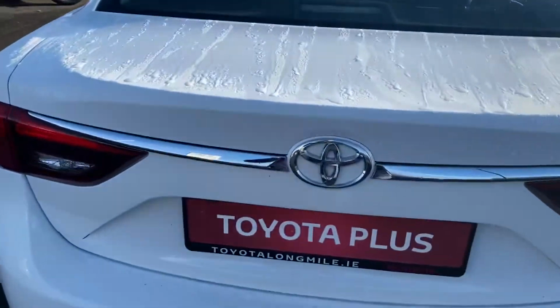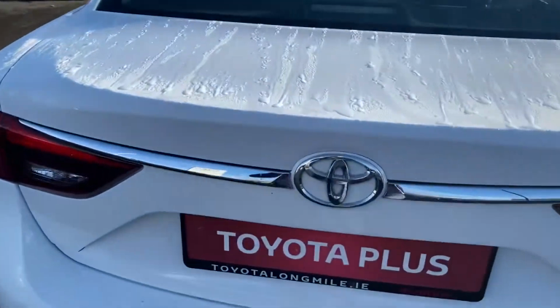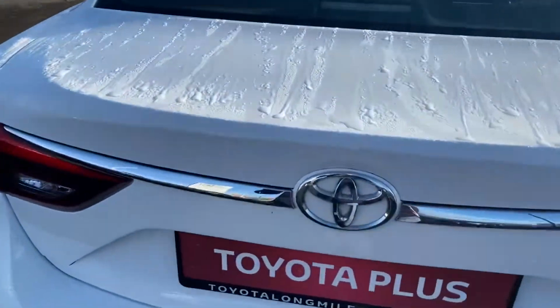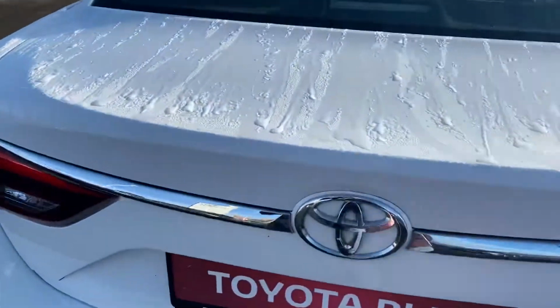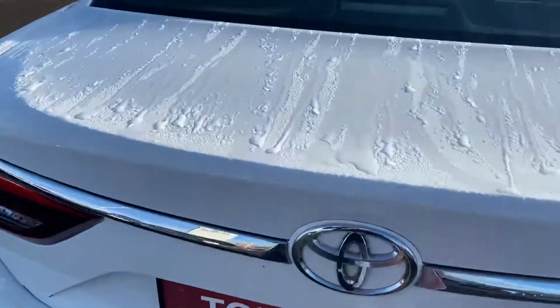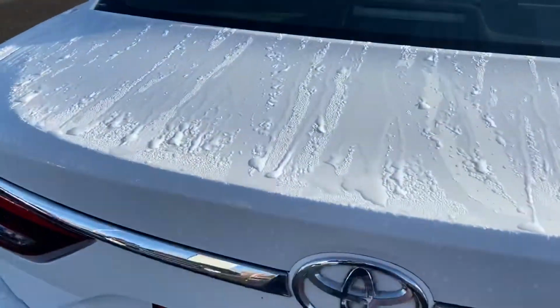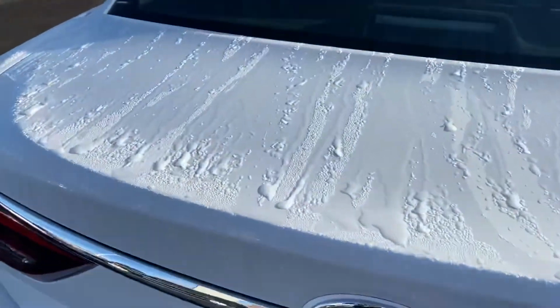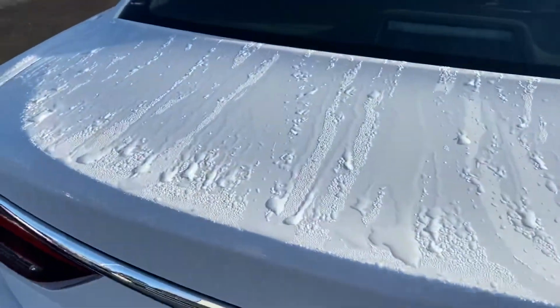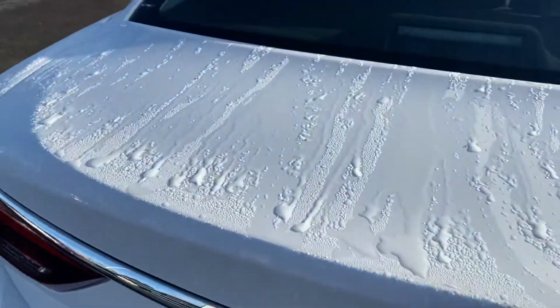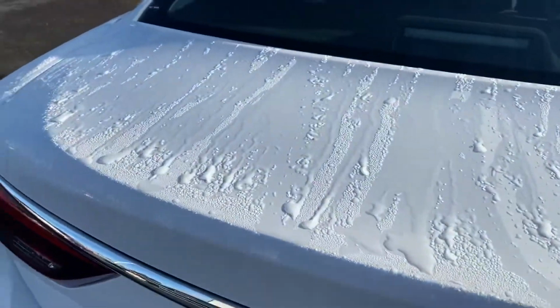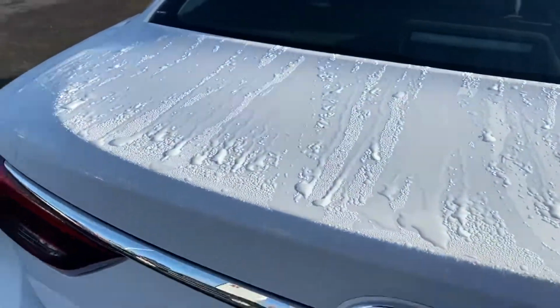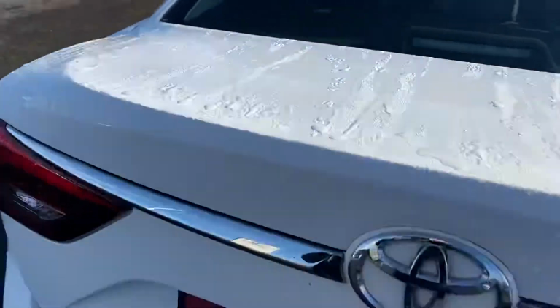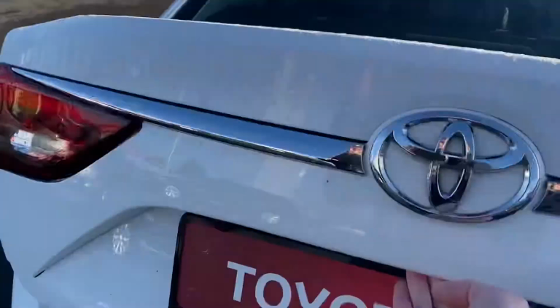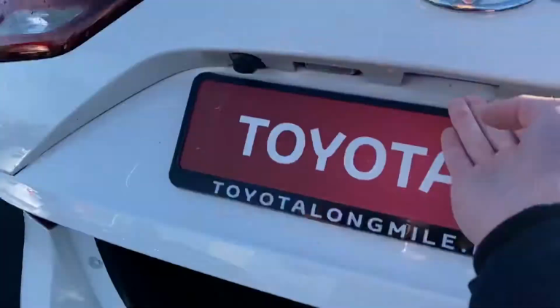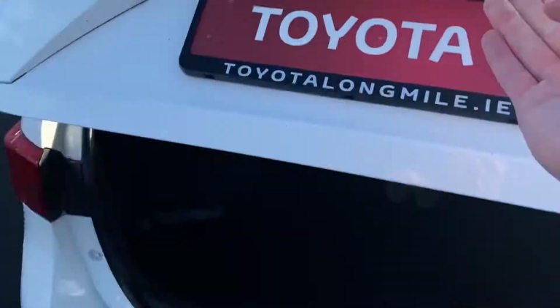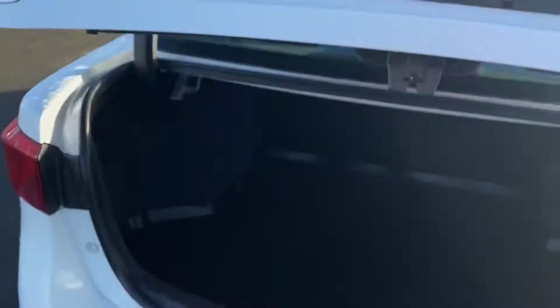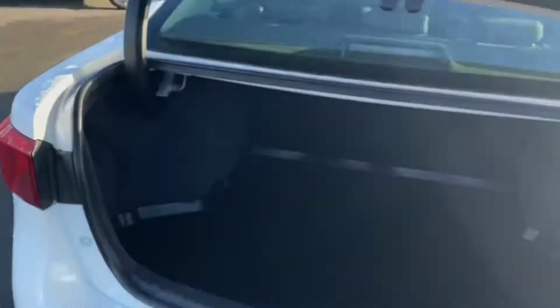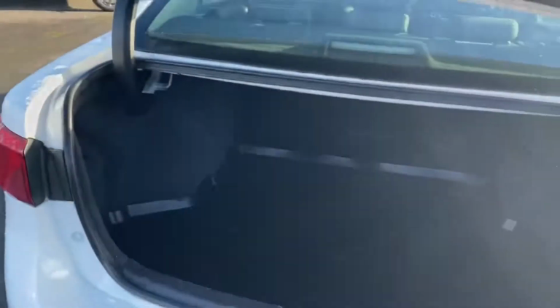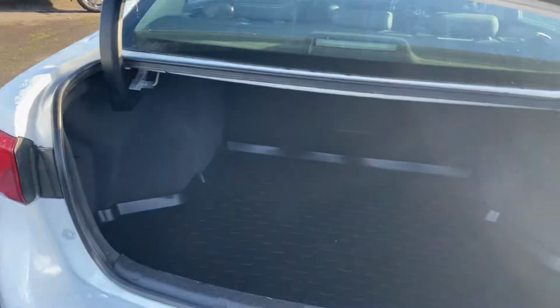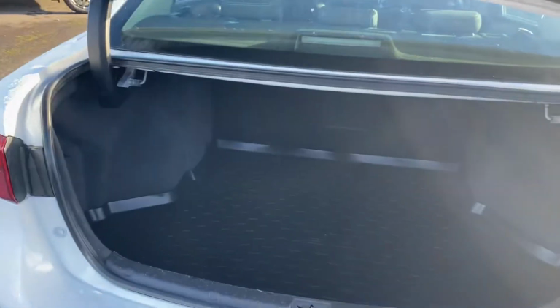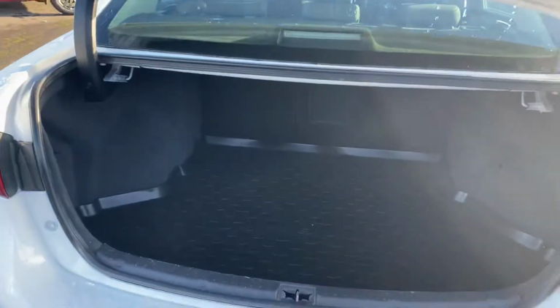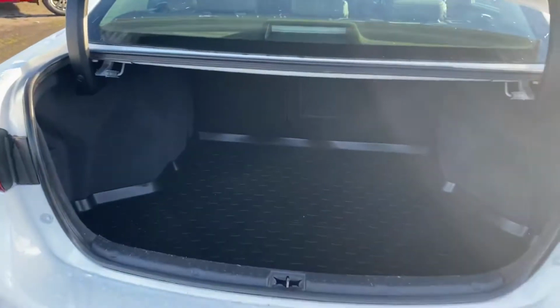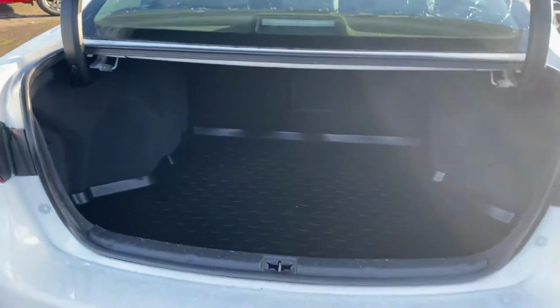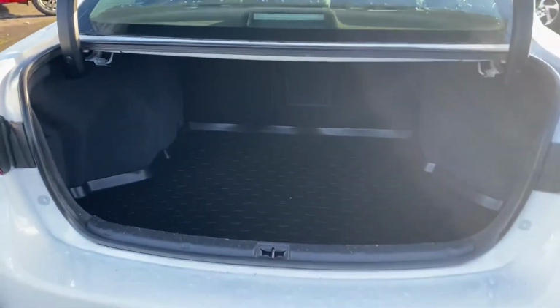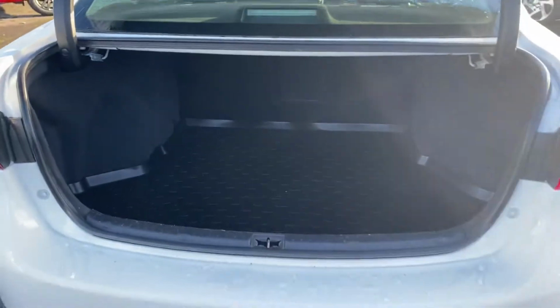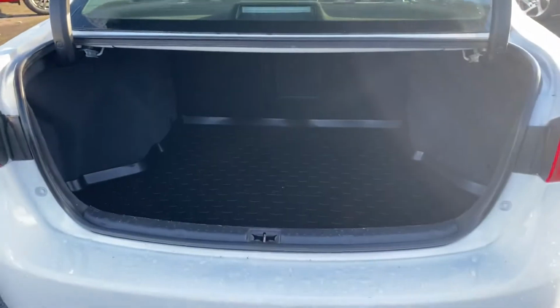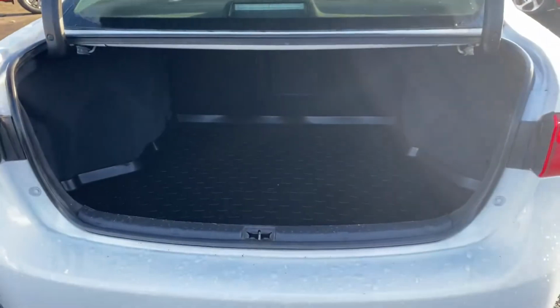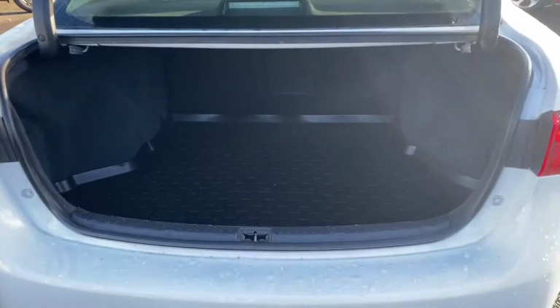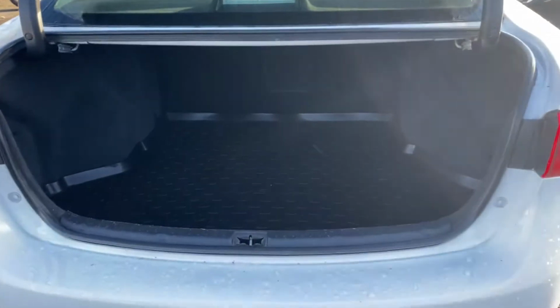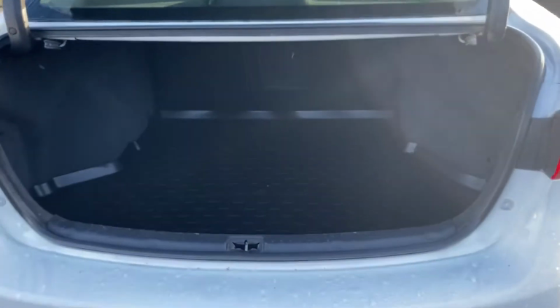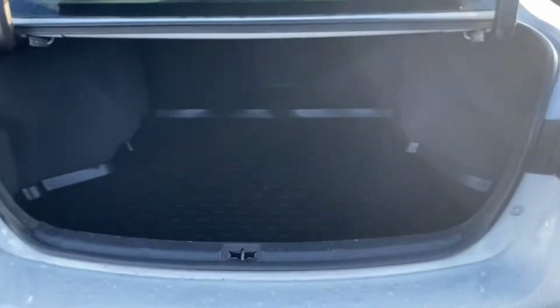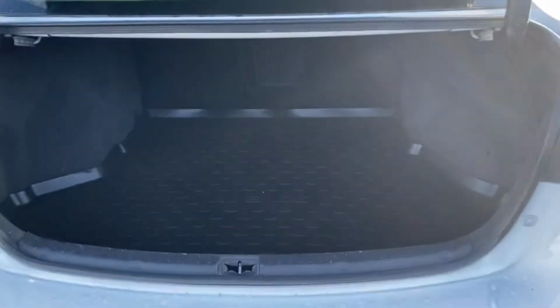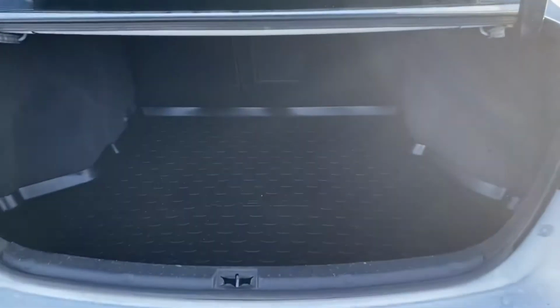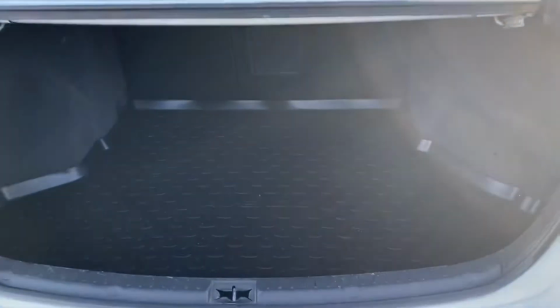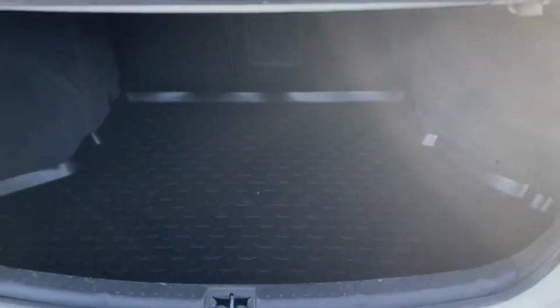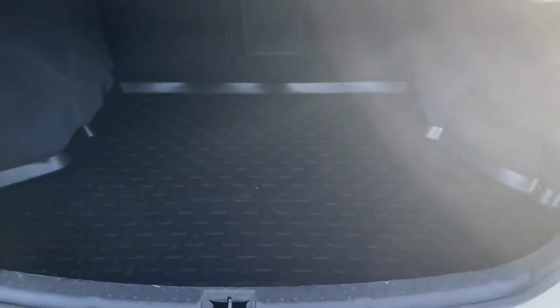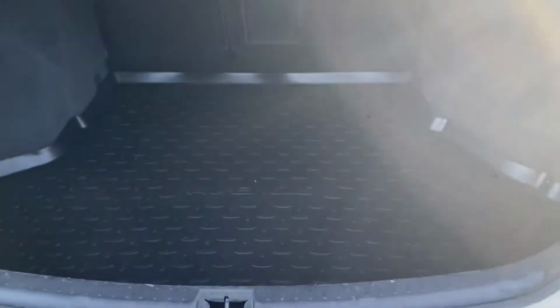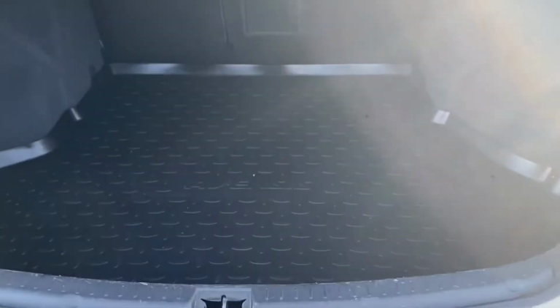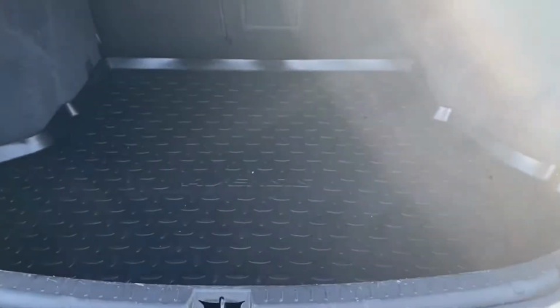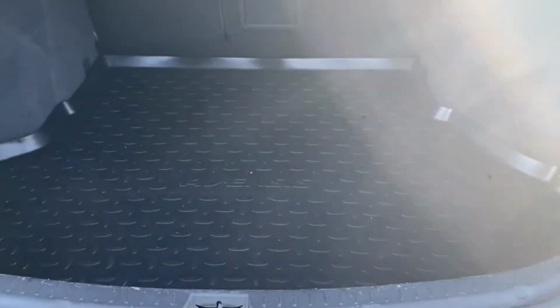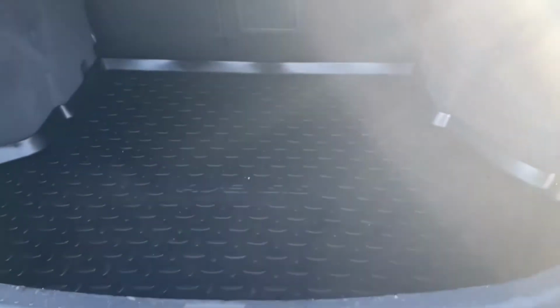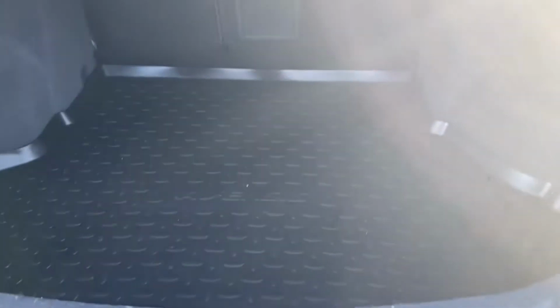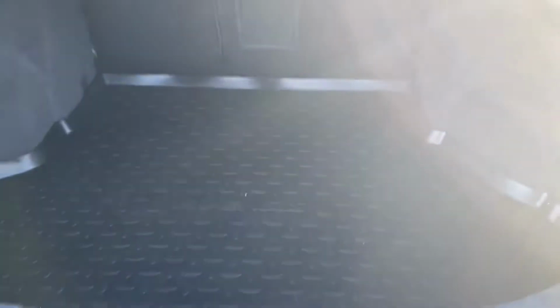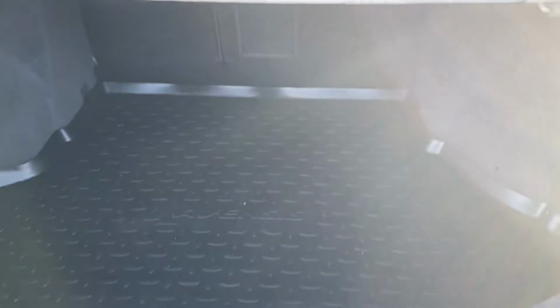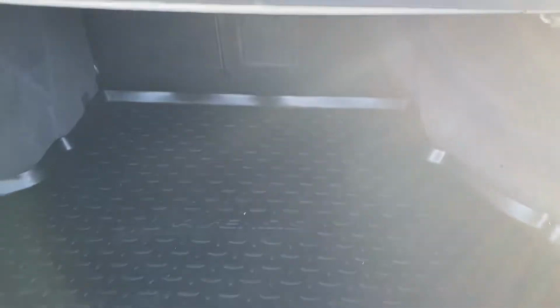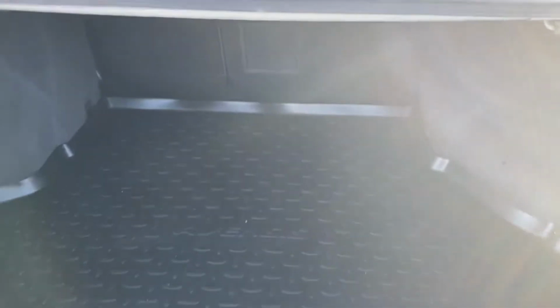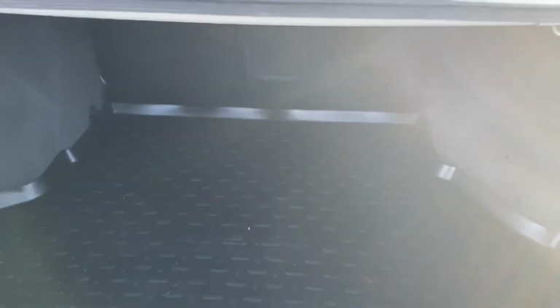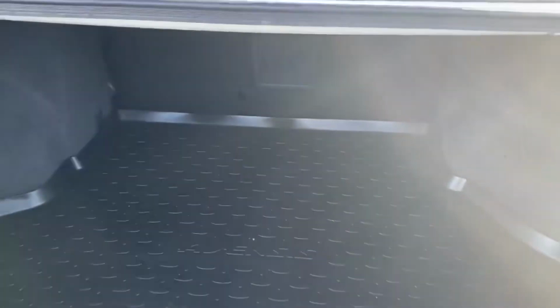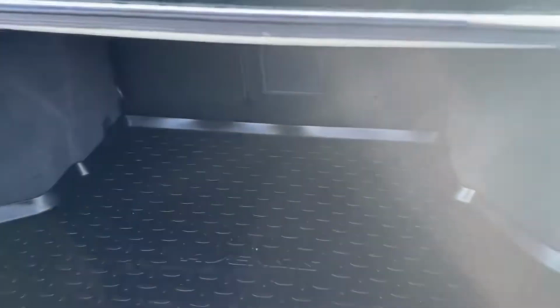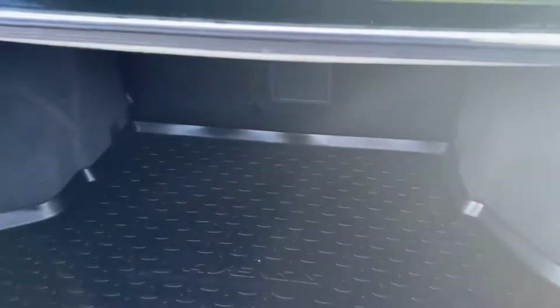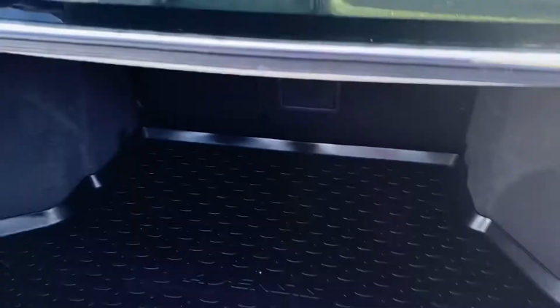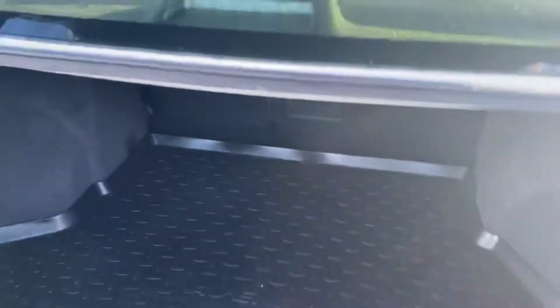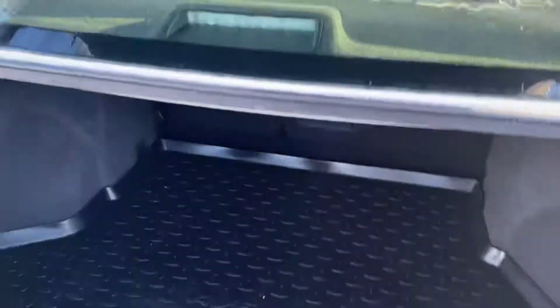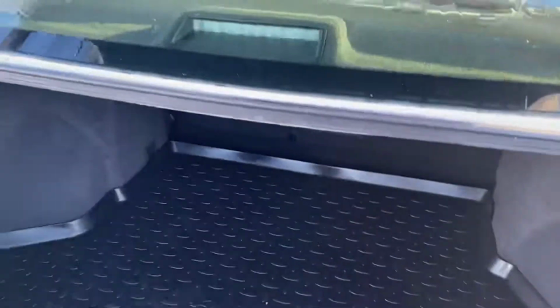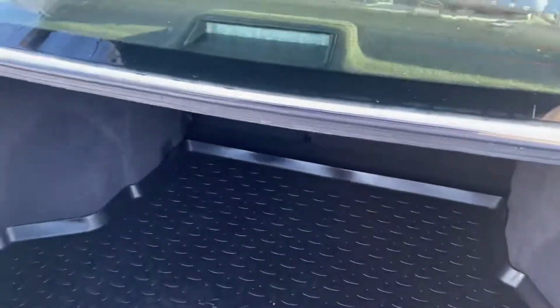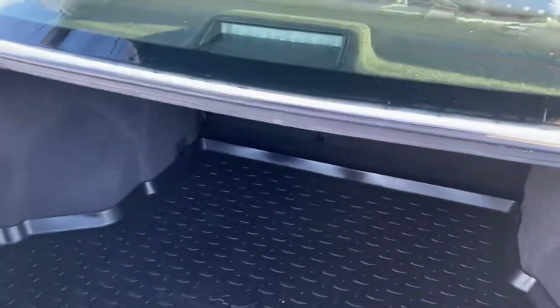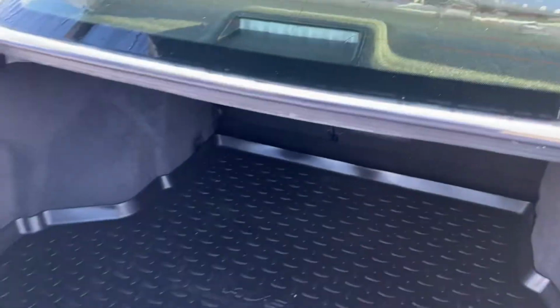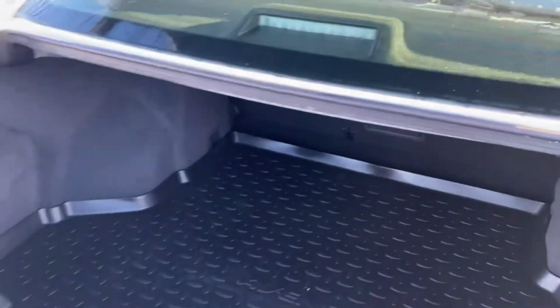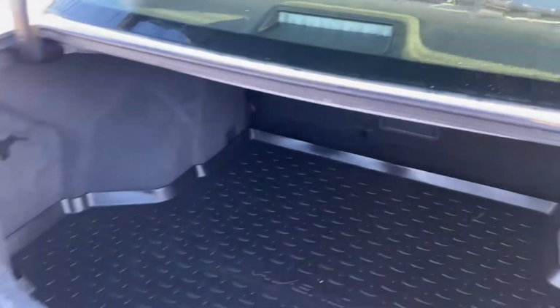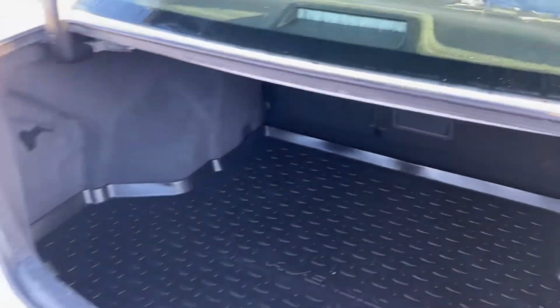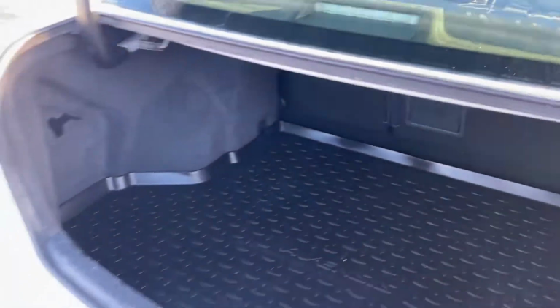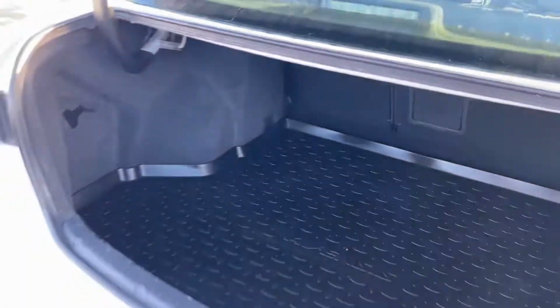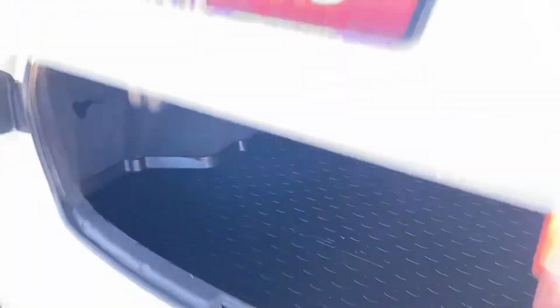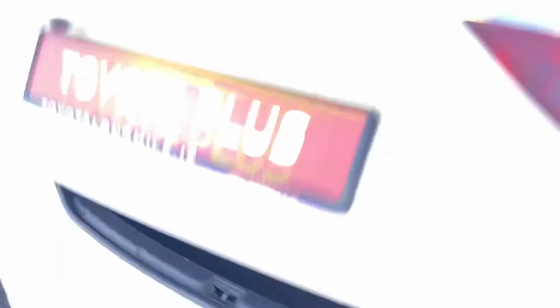It also has a rear view camera, a genuine trunk liner, and nice ample boot space.